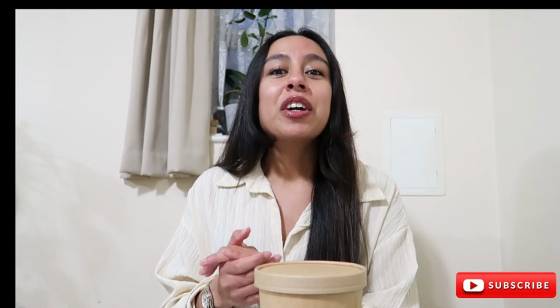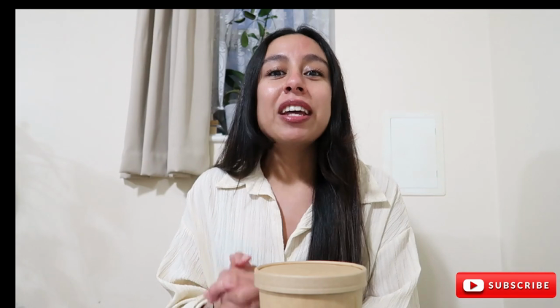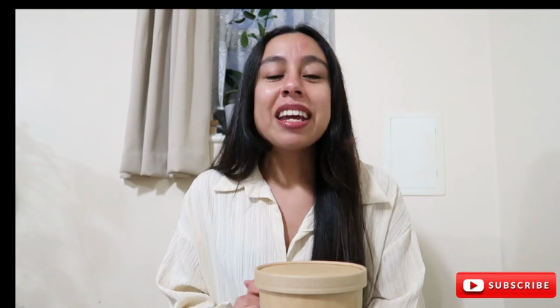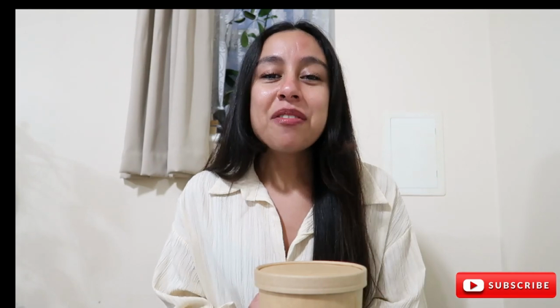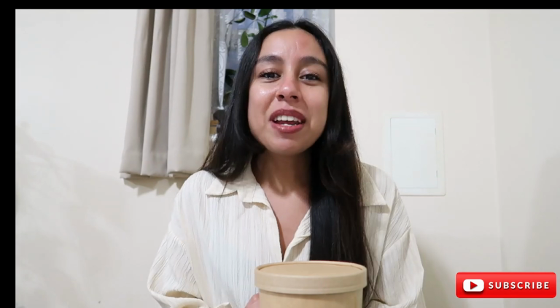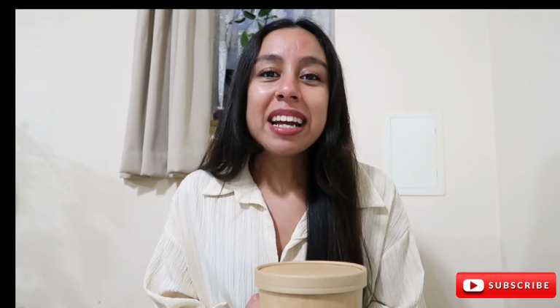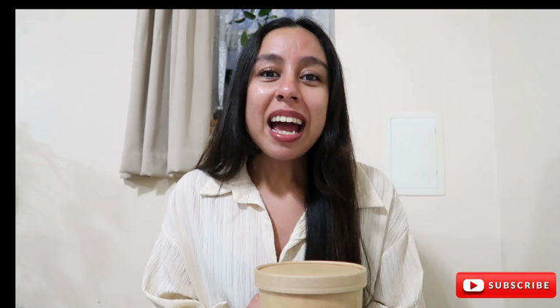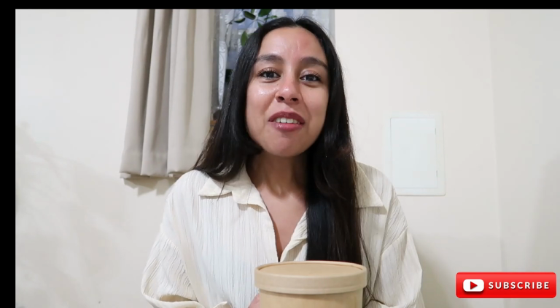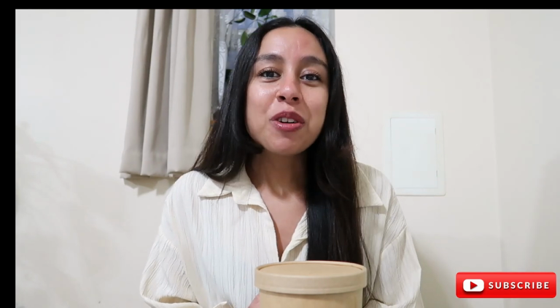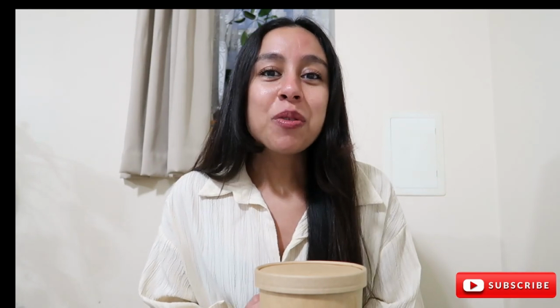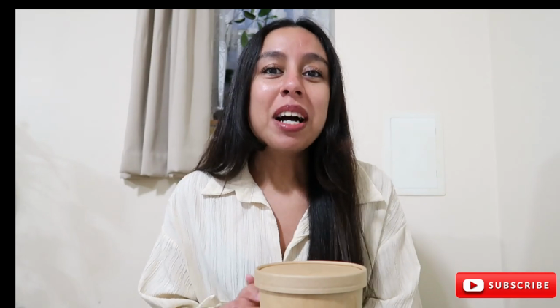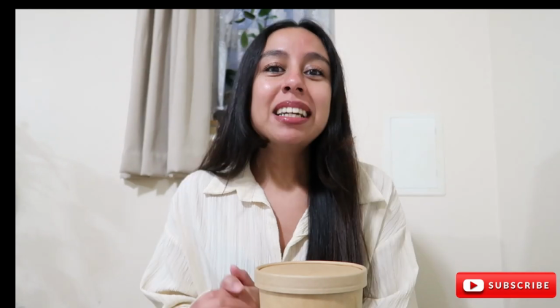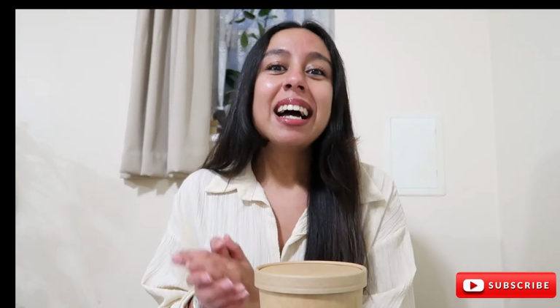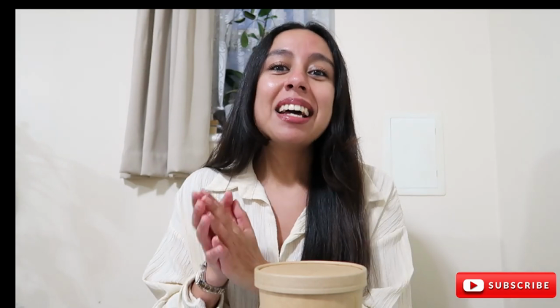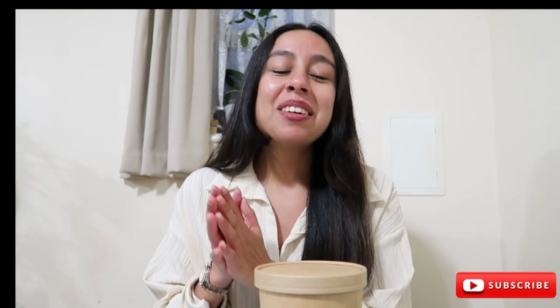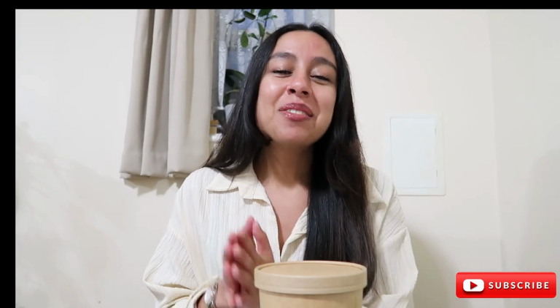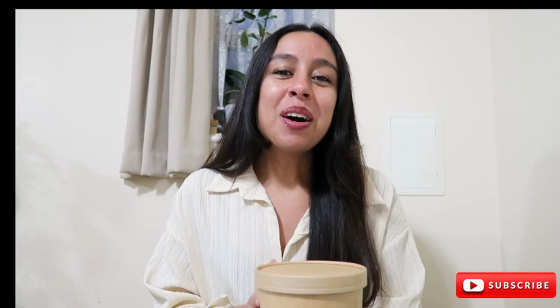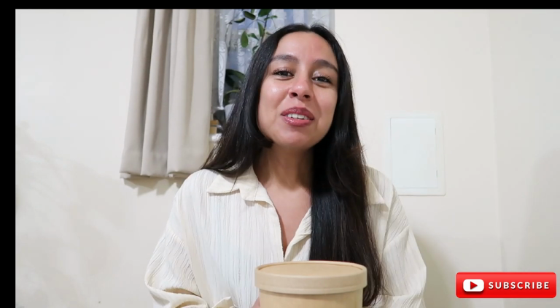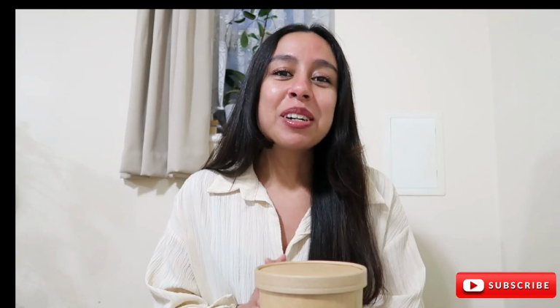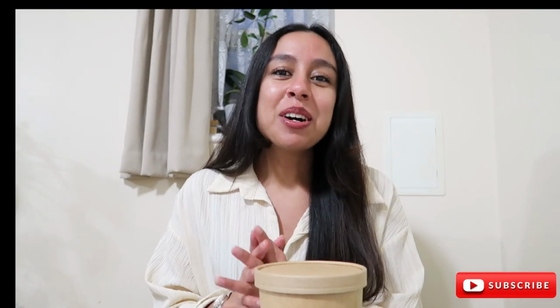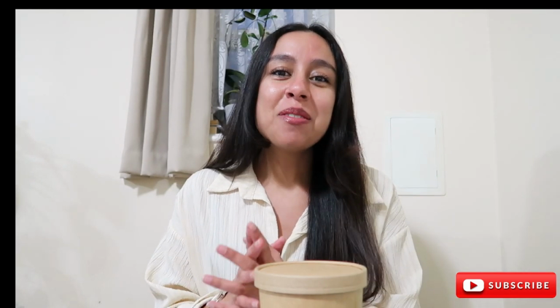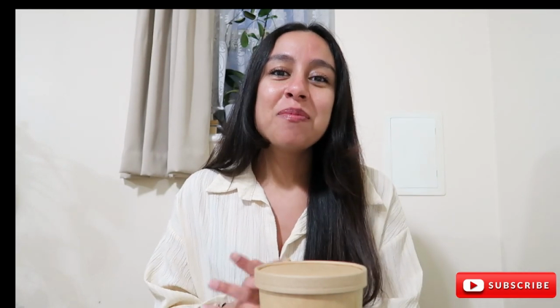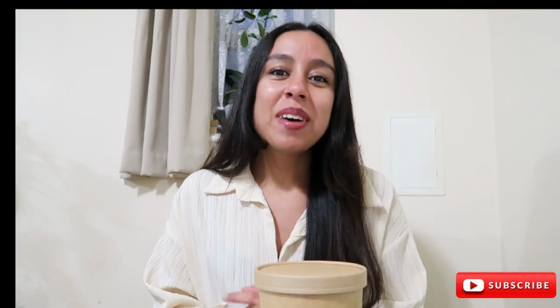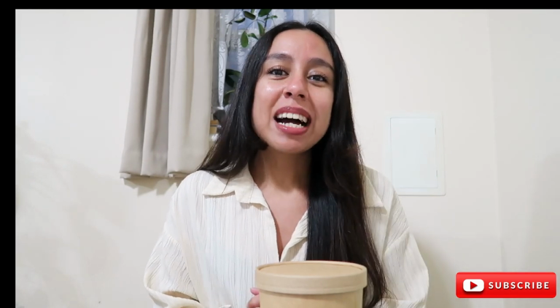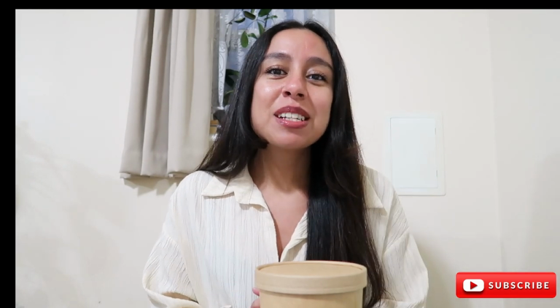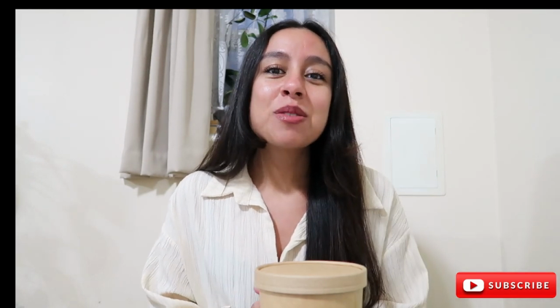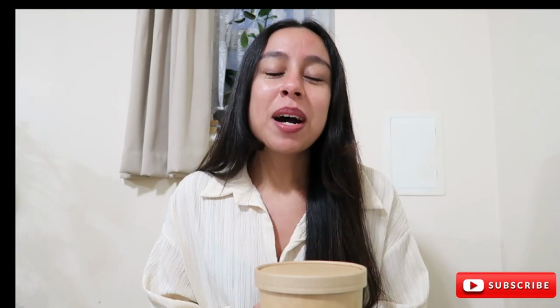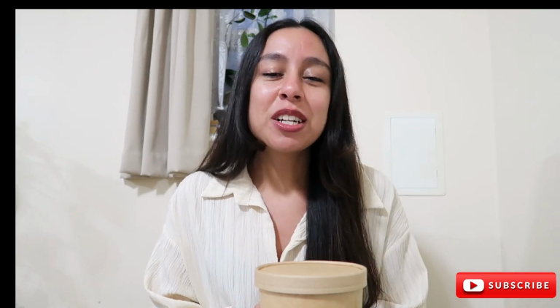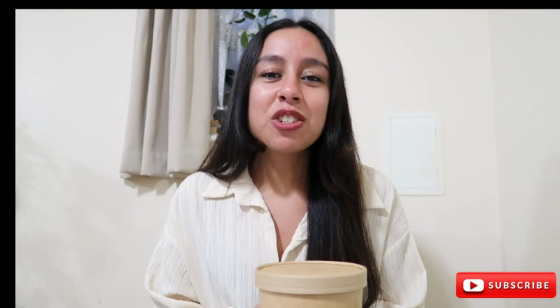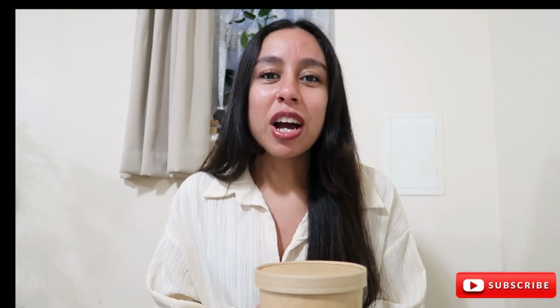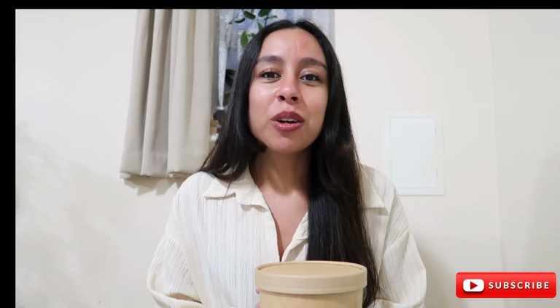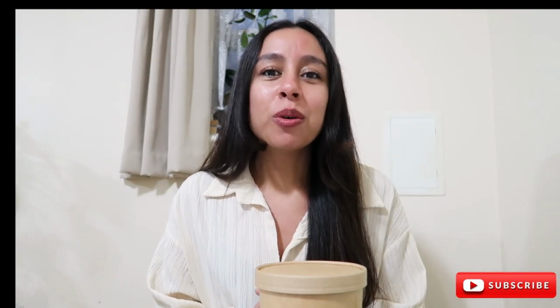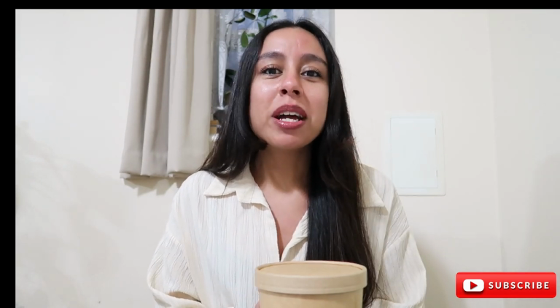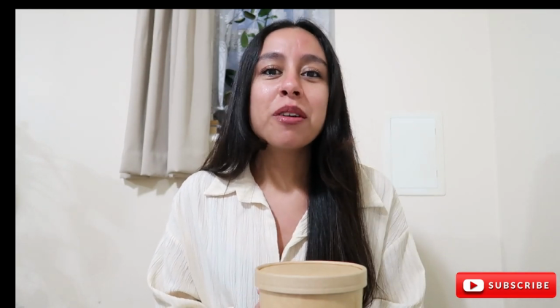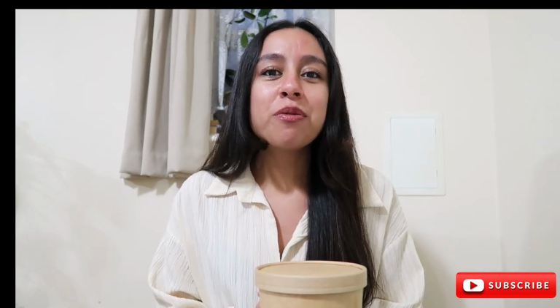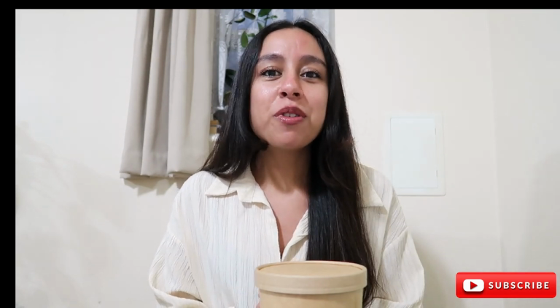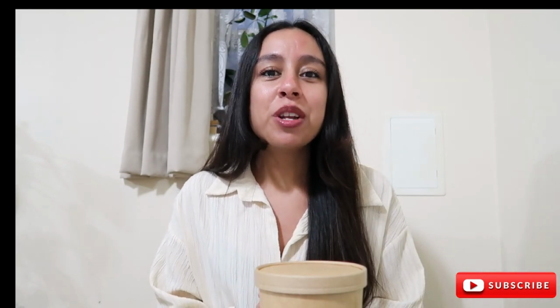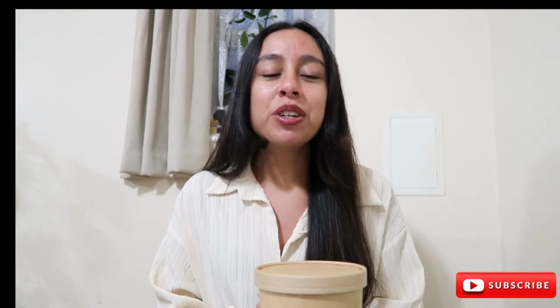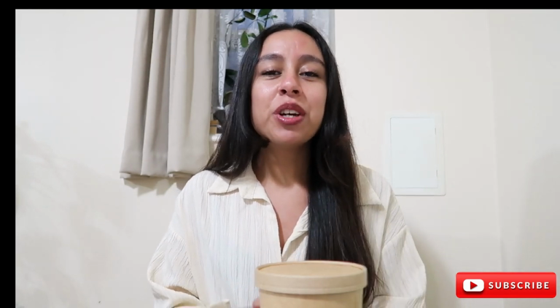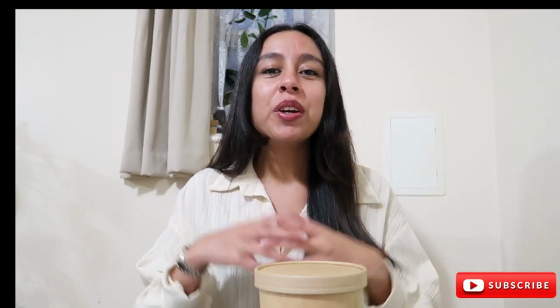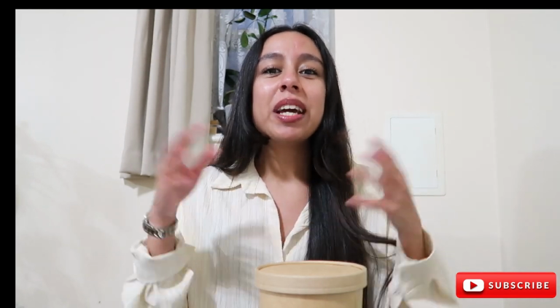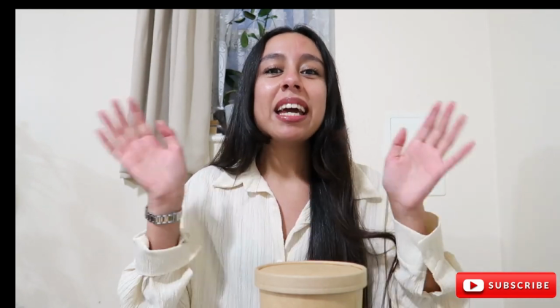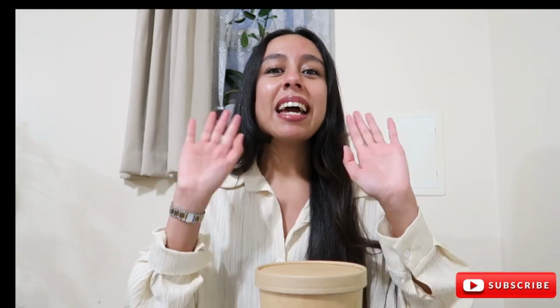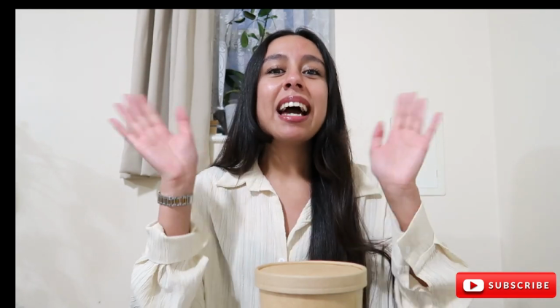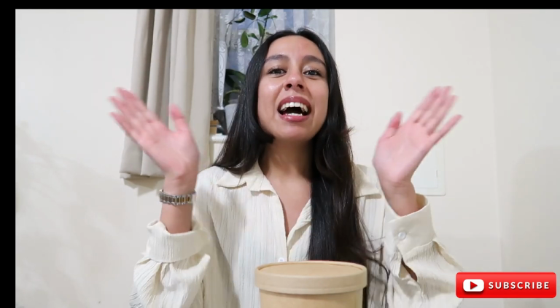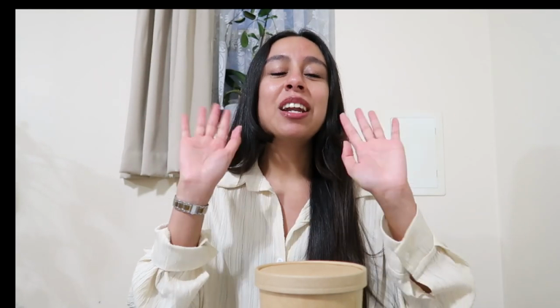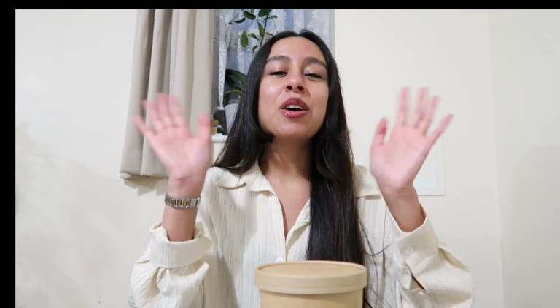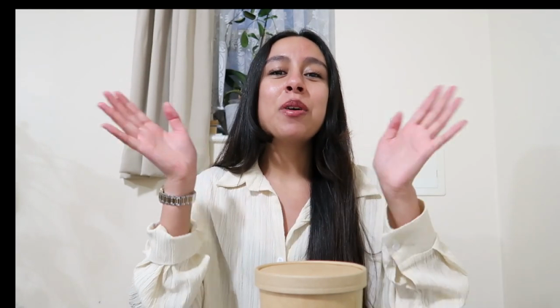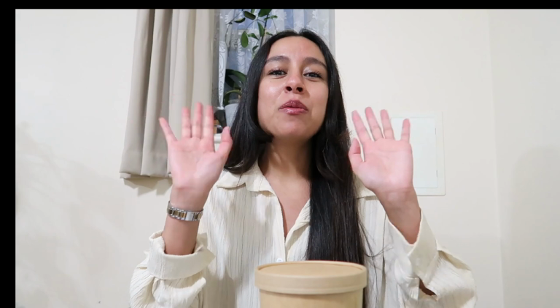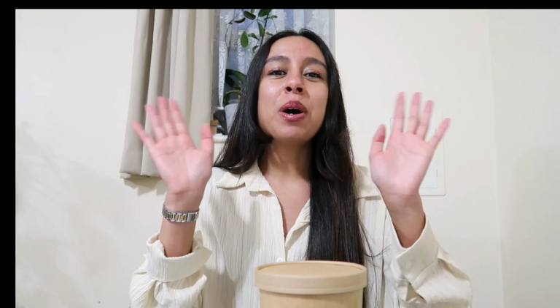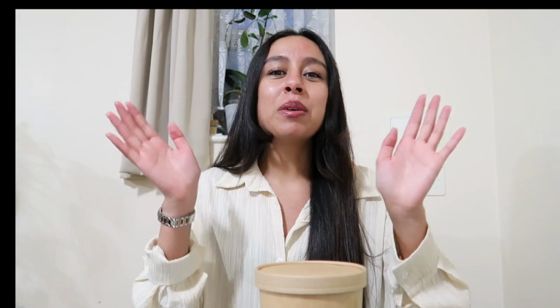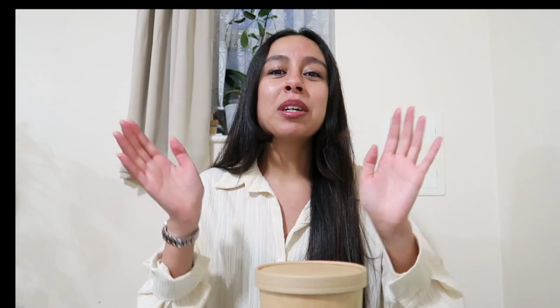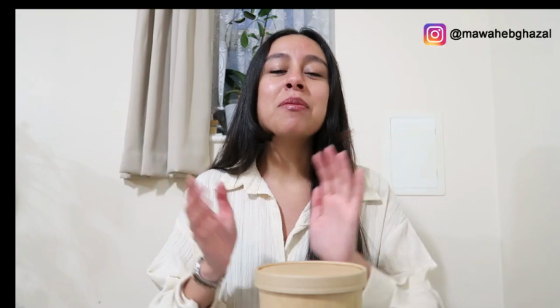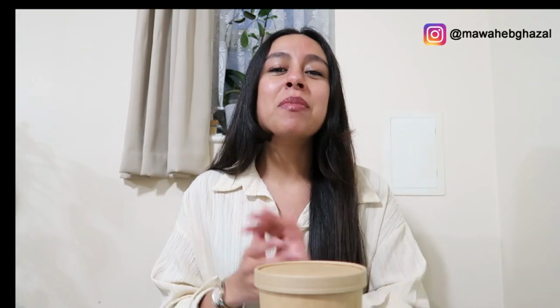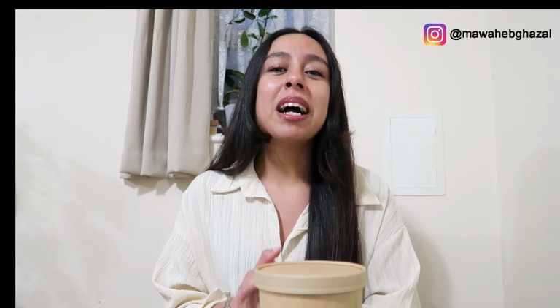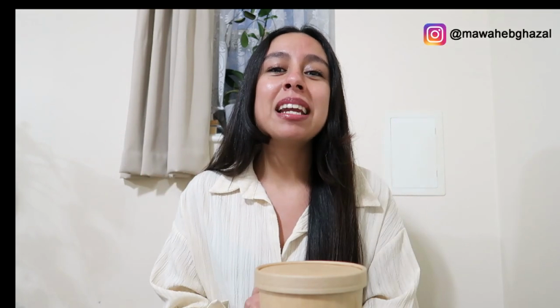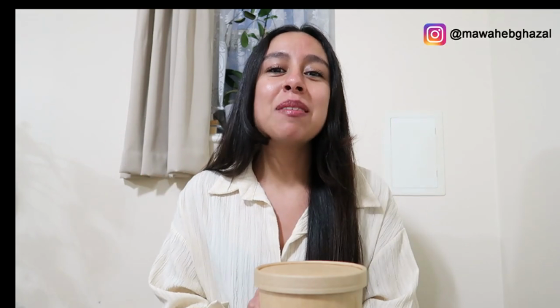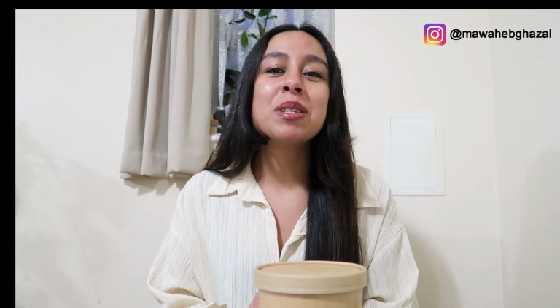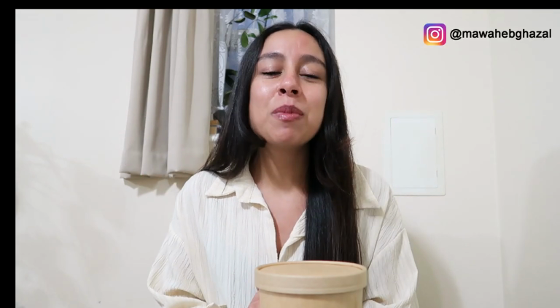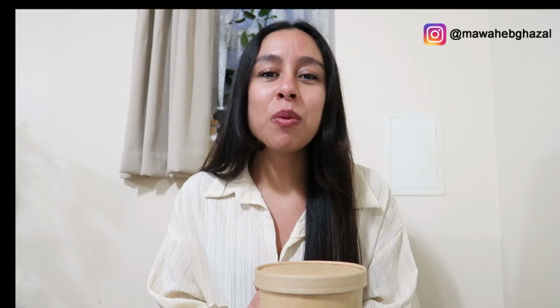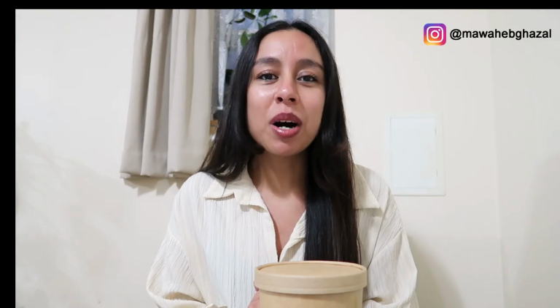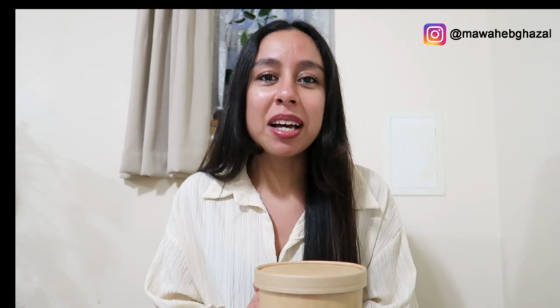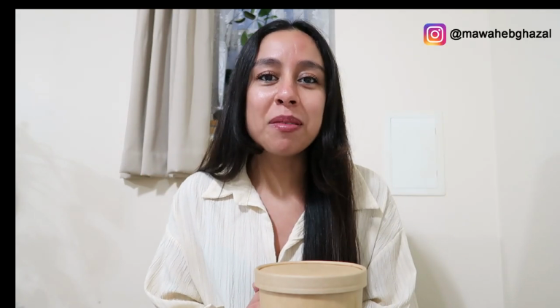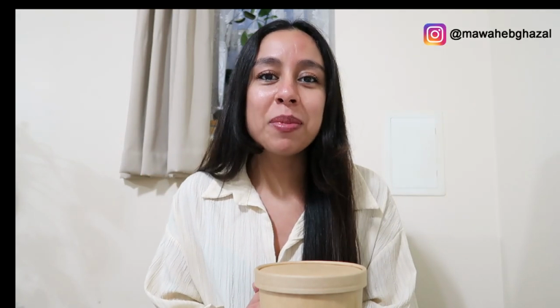Good evening everyone and welcome back to my channel. If you're new here, hello and welcome. My name is Mawahib.